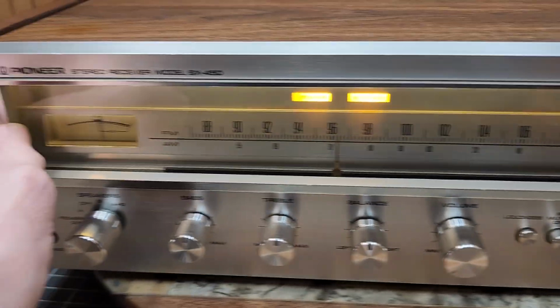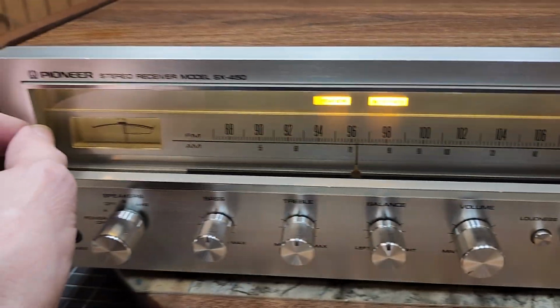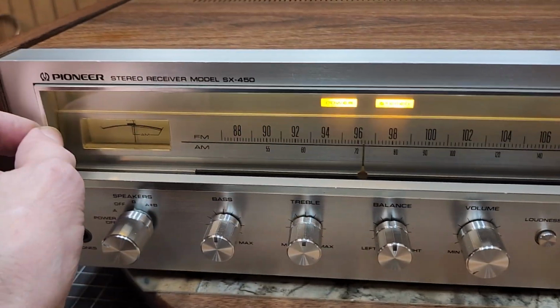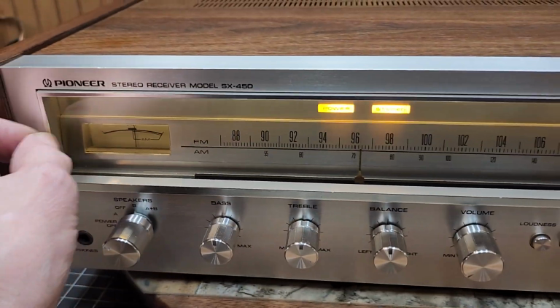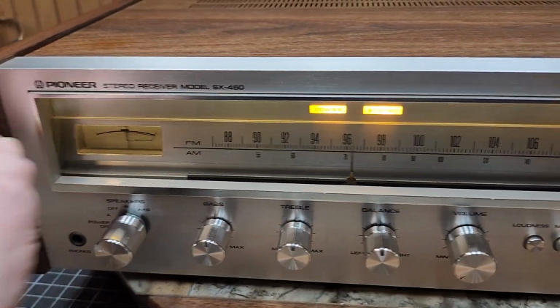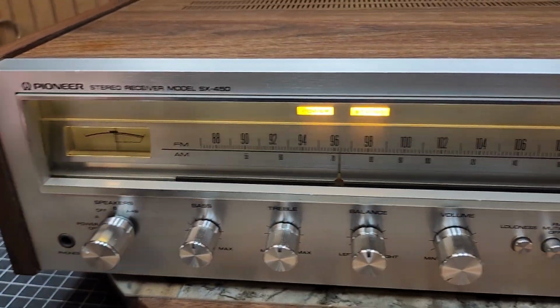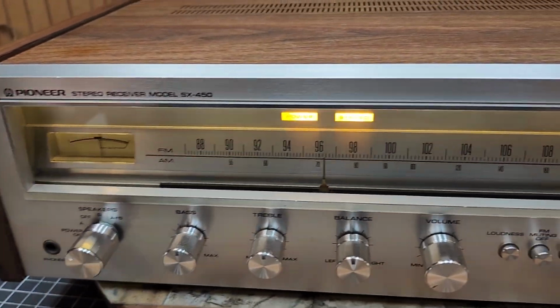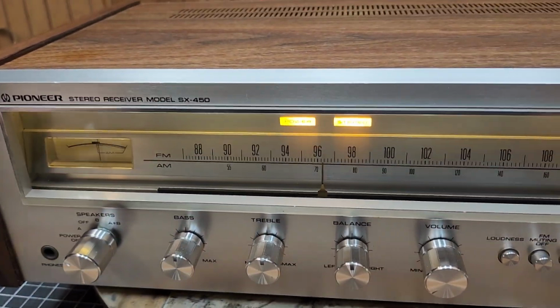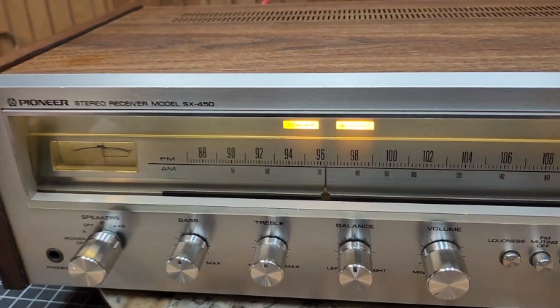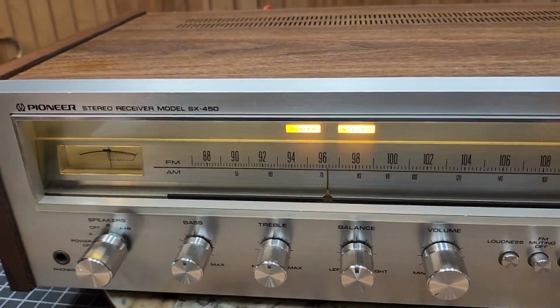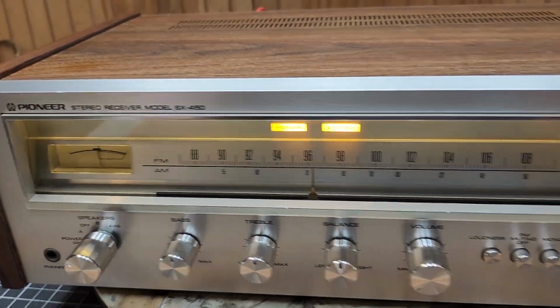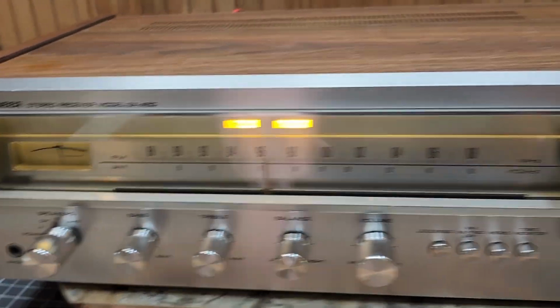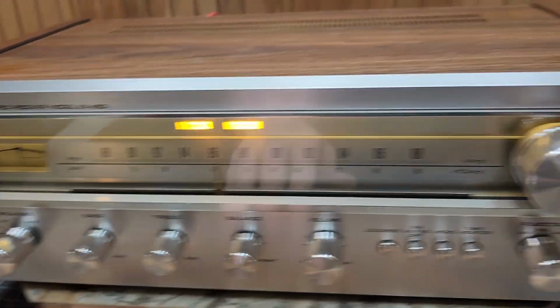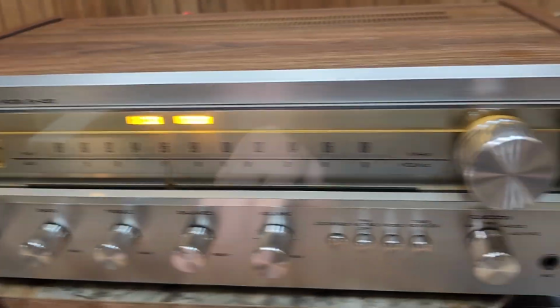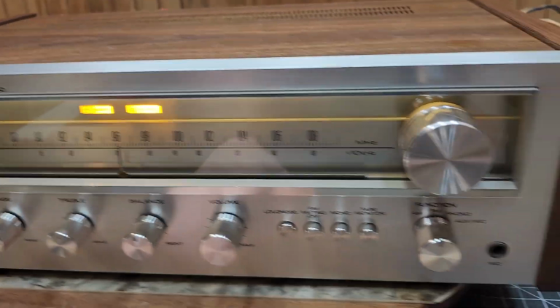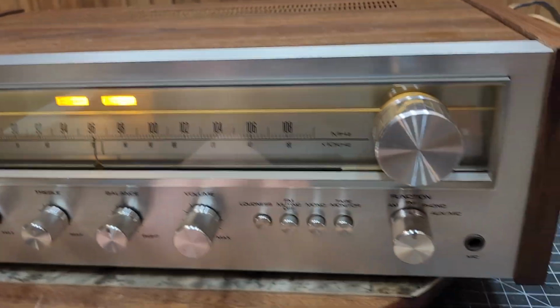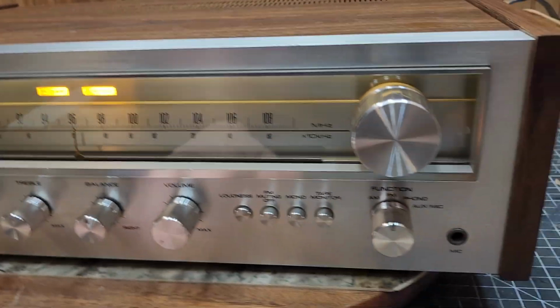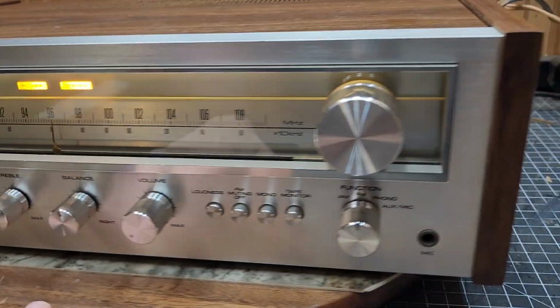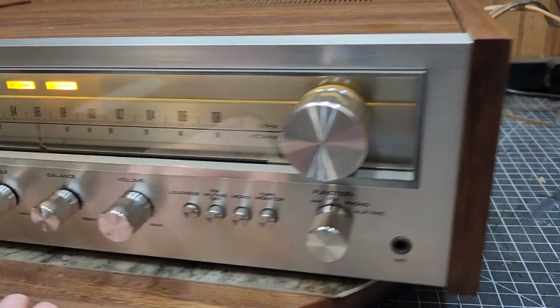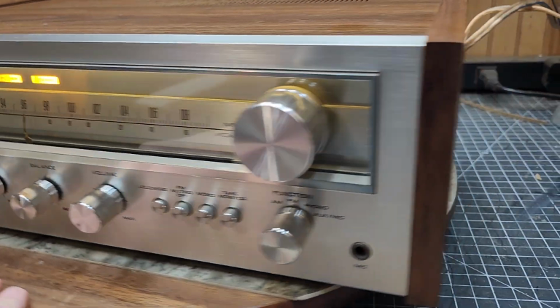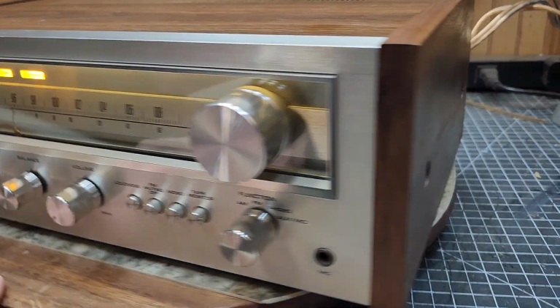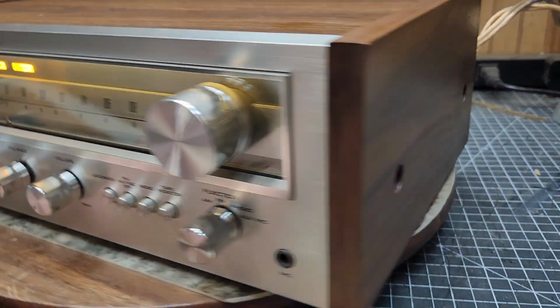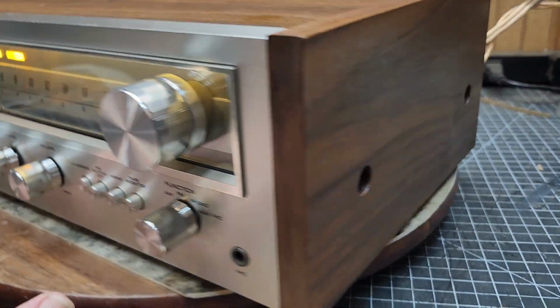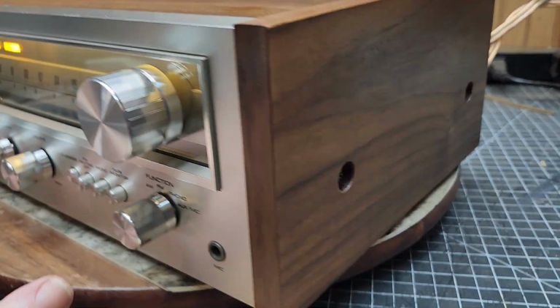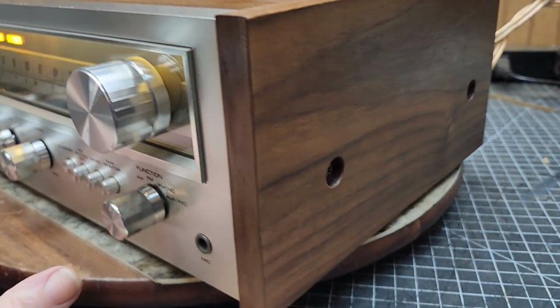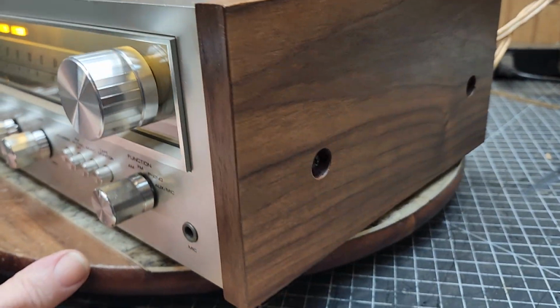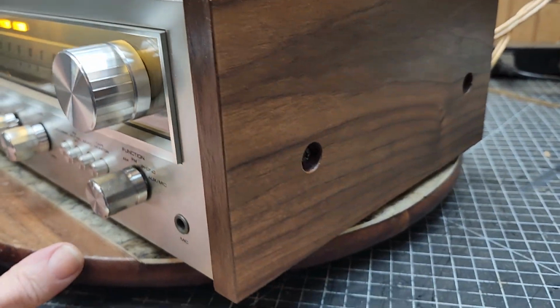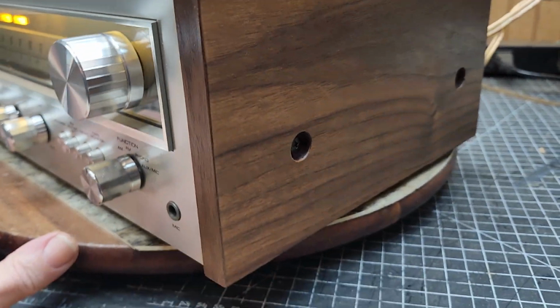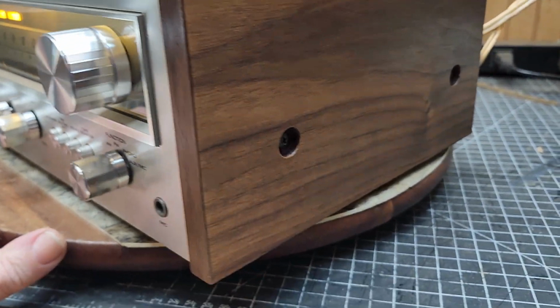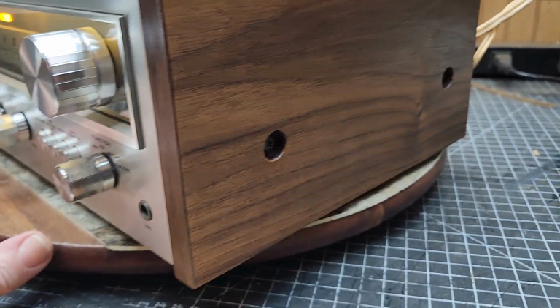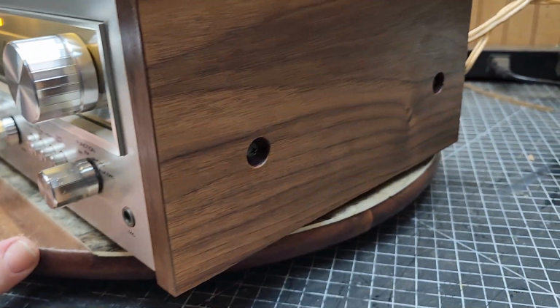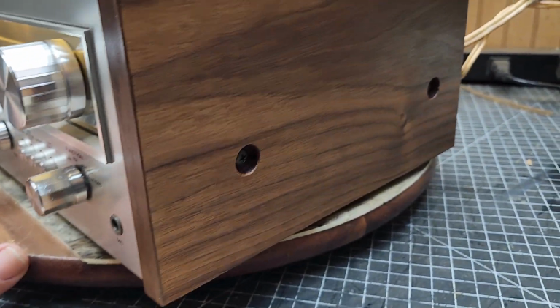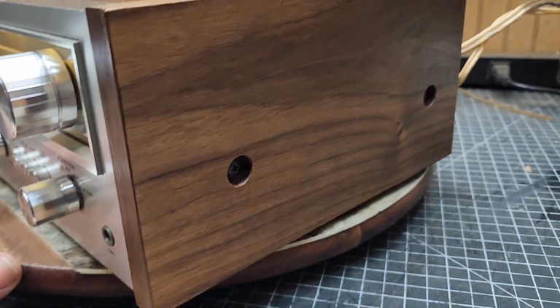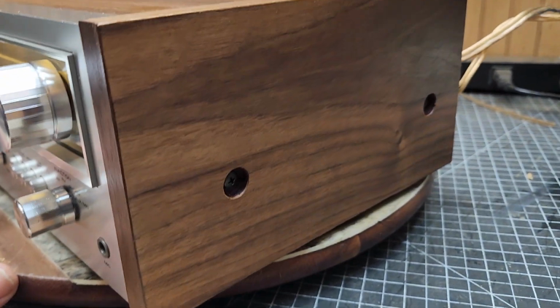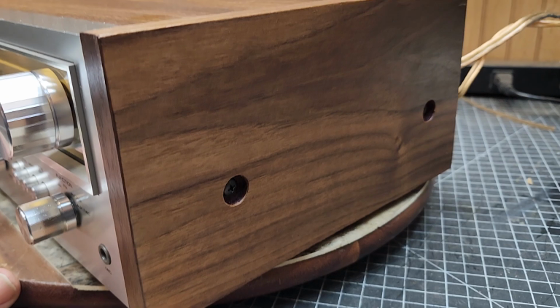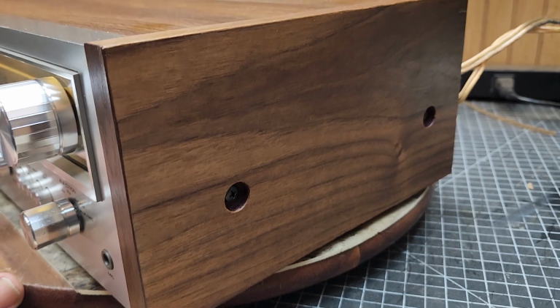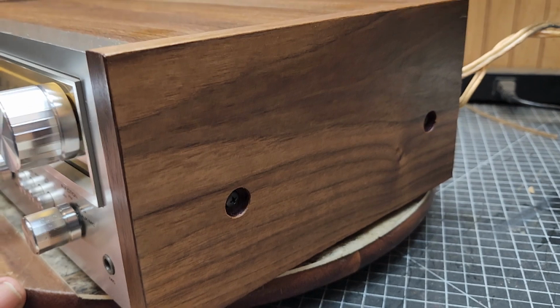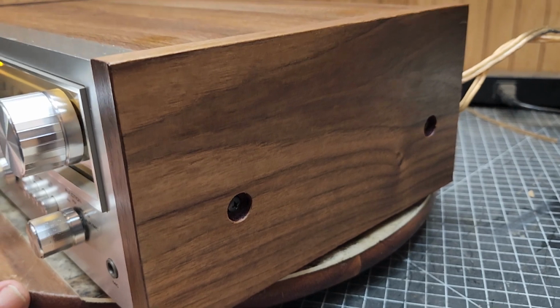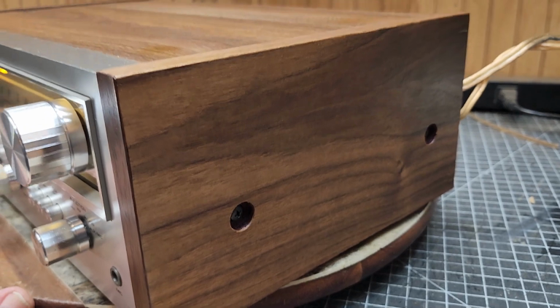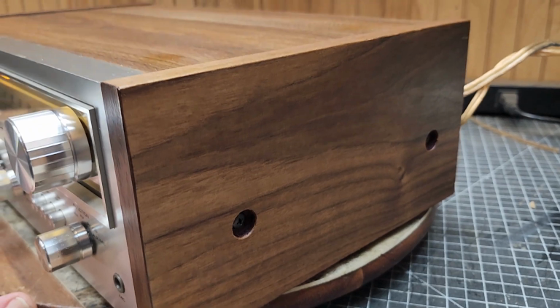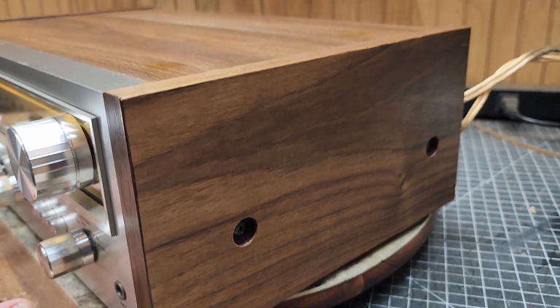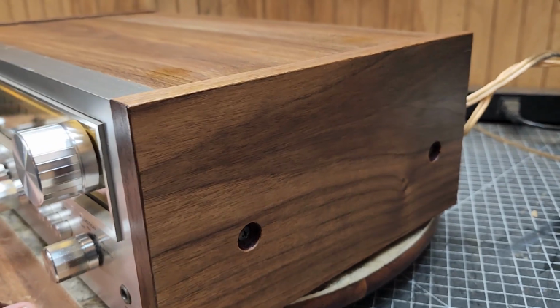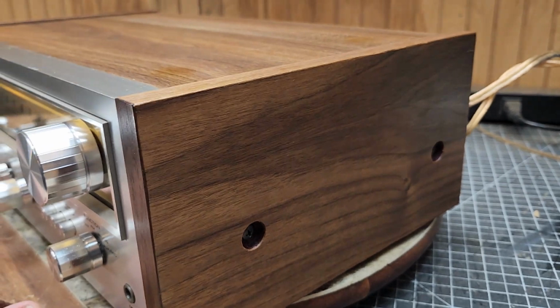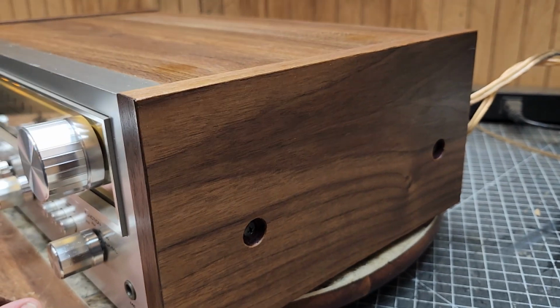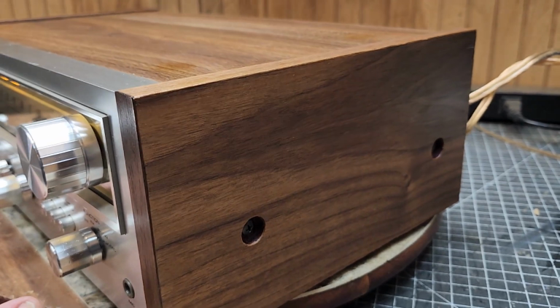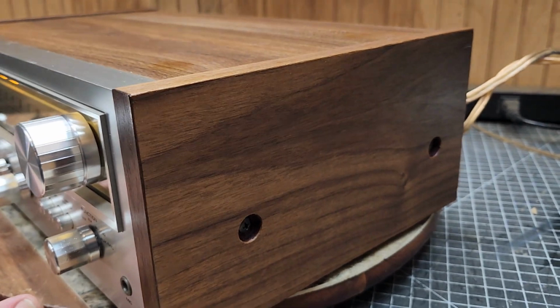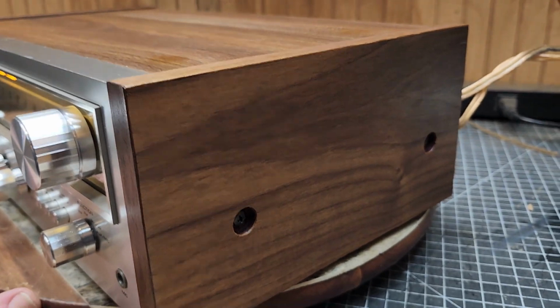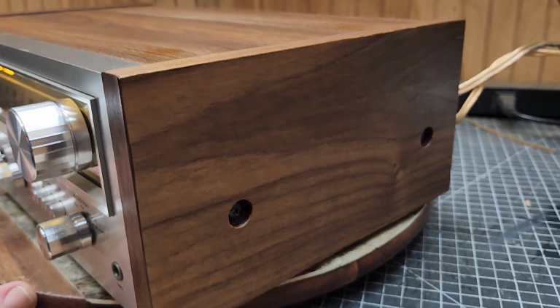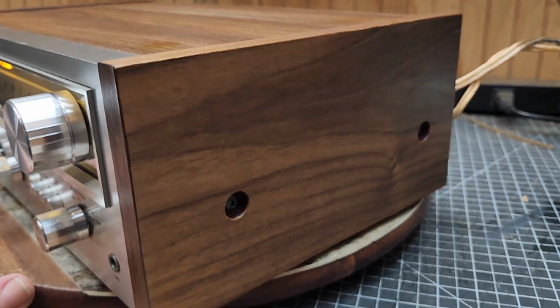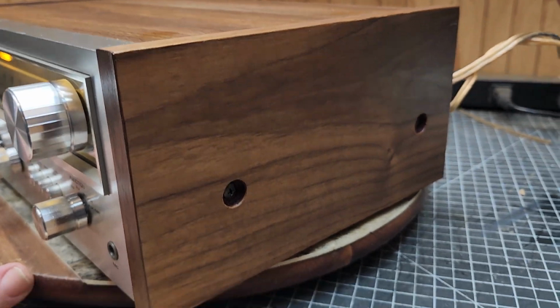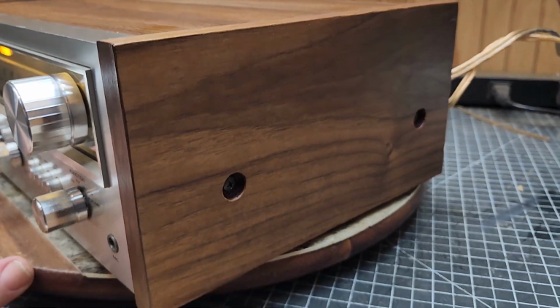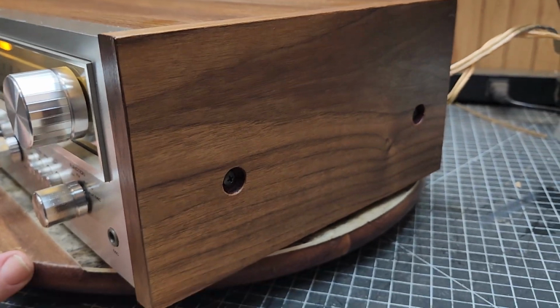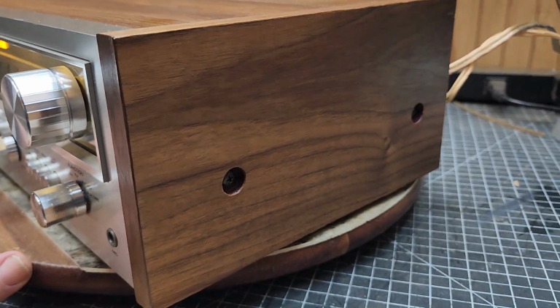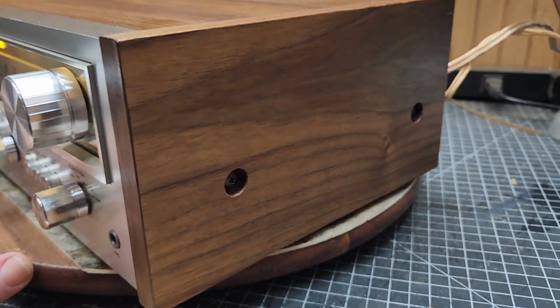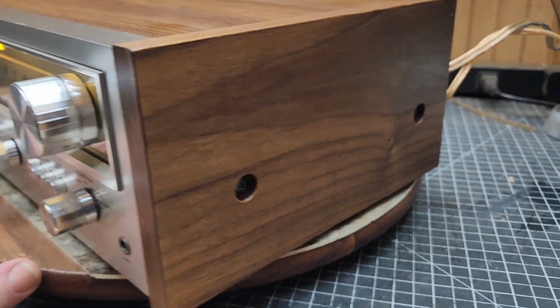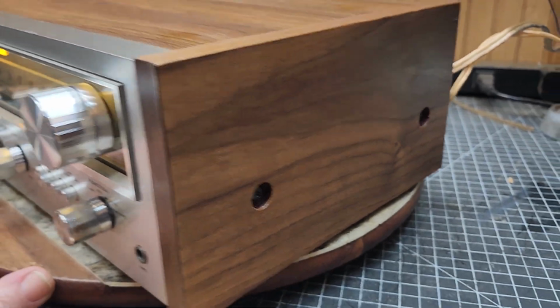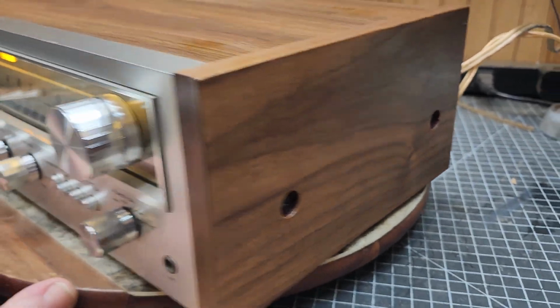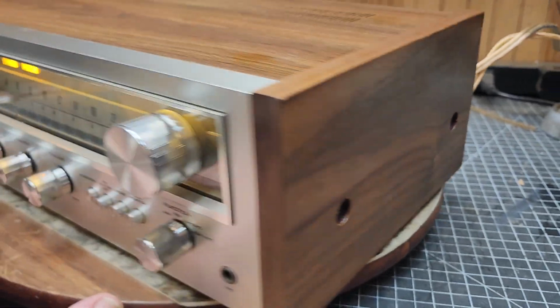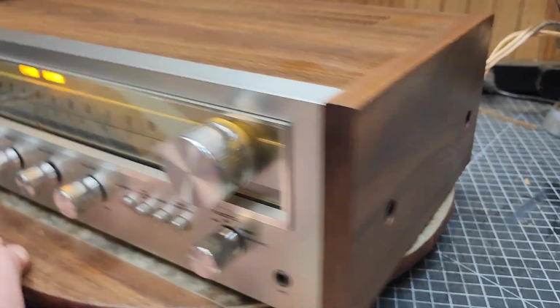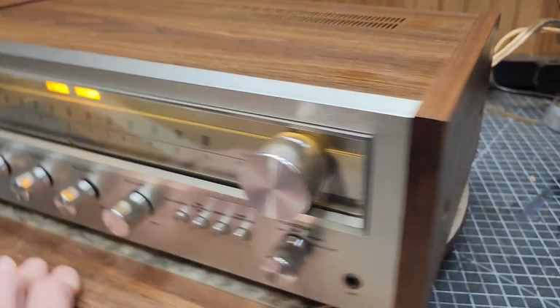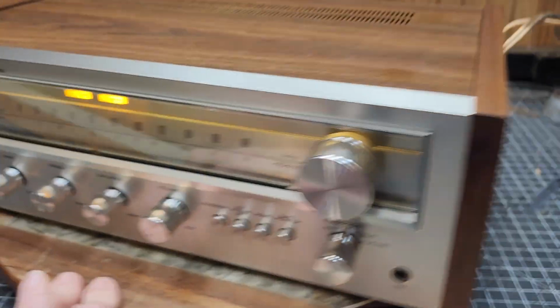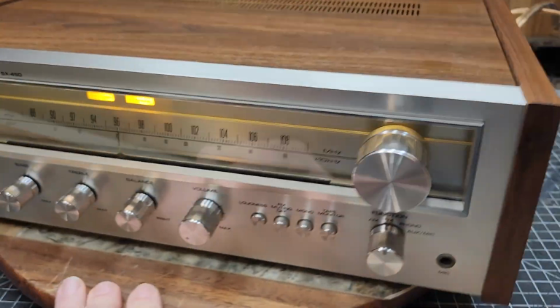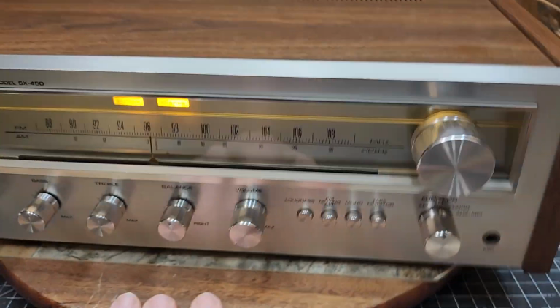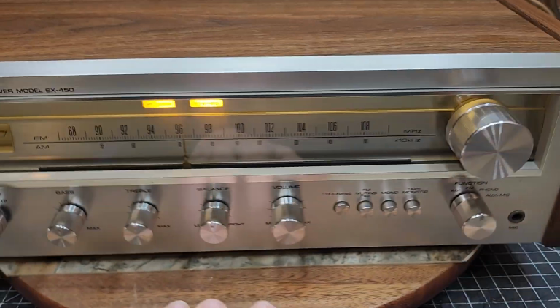Little hair there — boop, gone. Alright, we did veneer the sides, as you can see. Came out pretty nice.